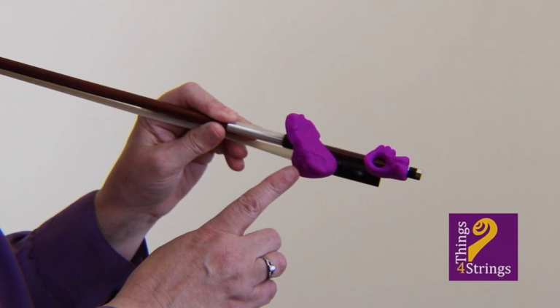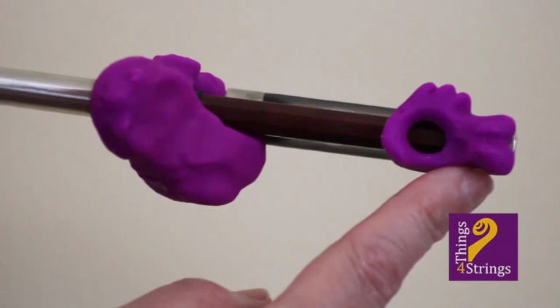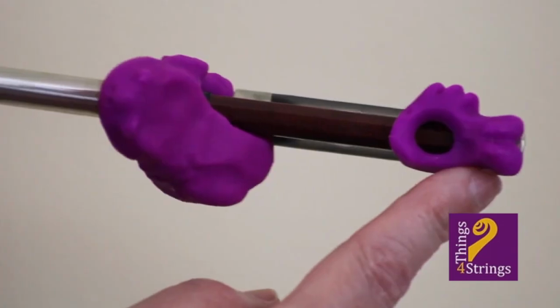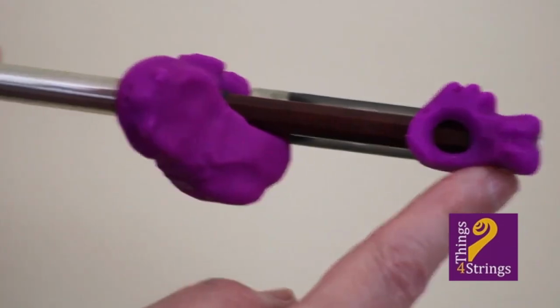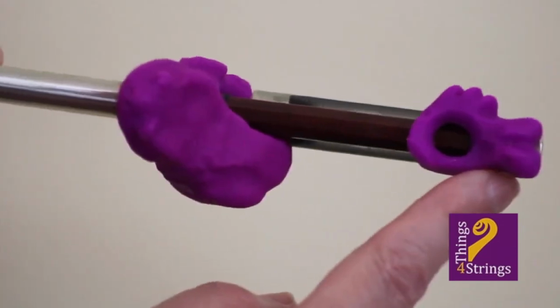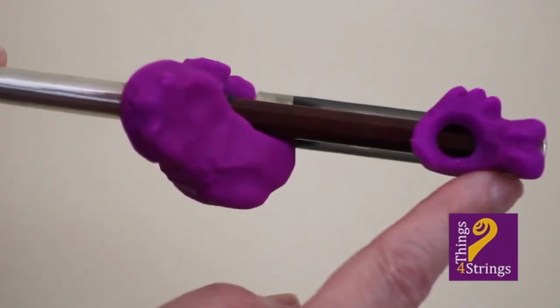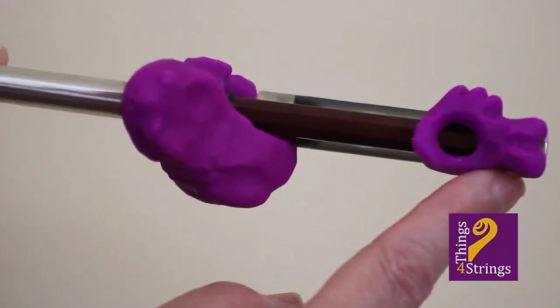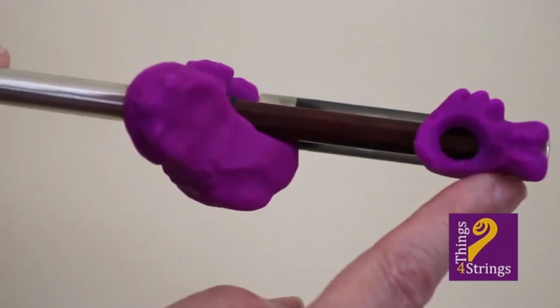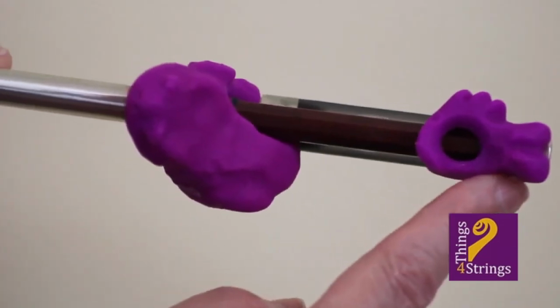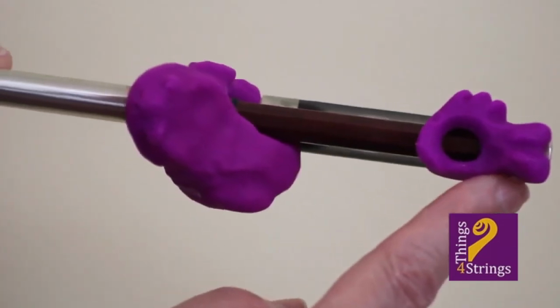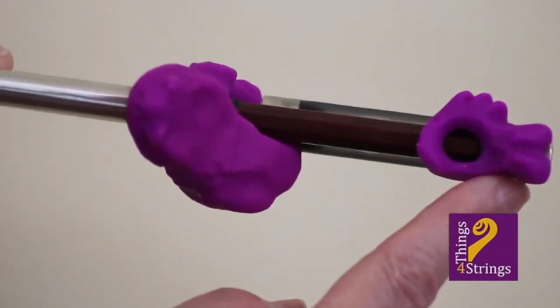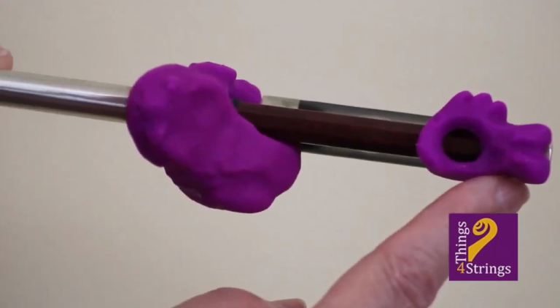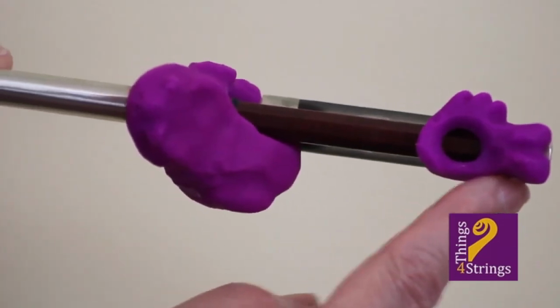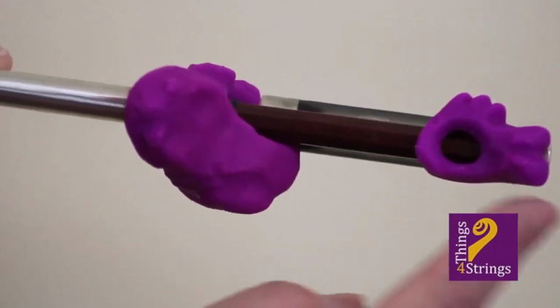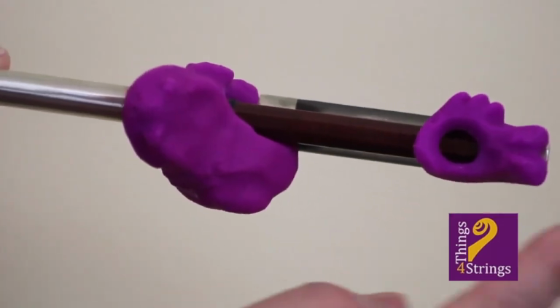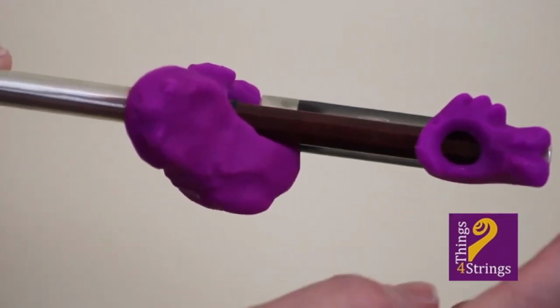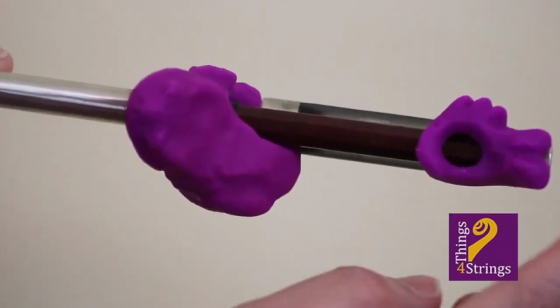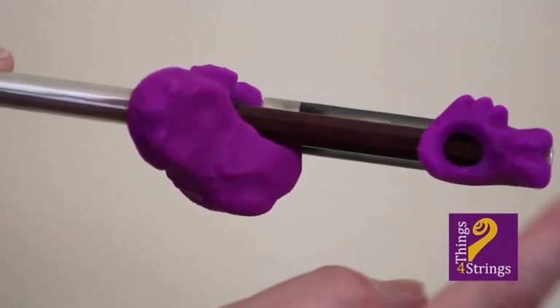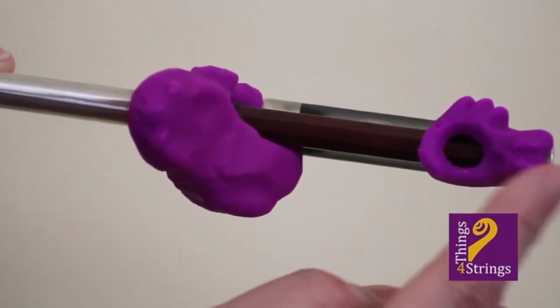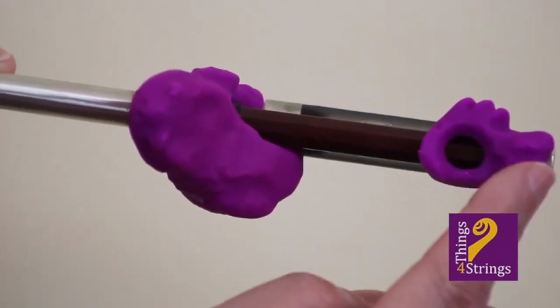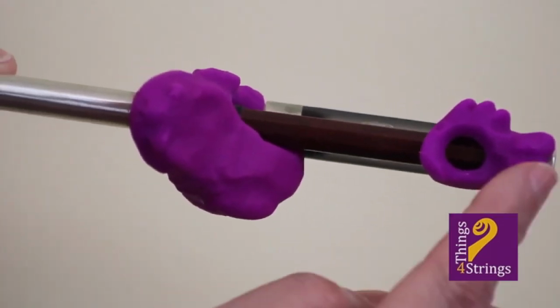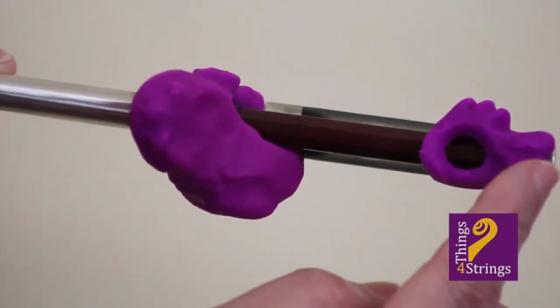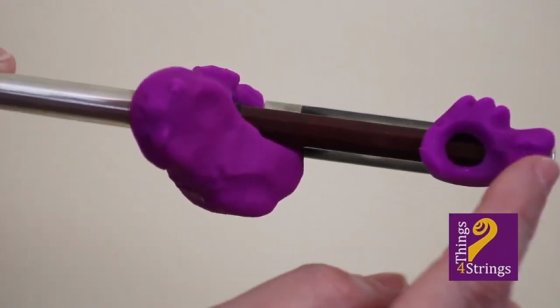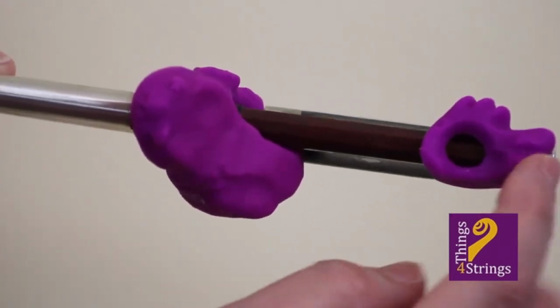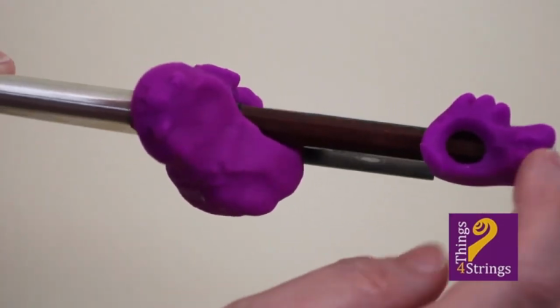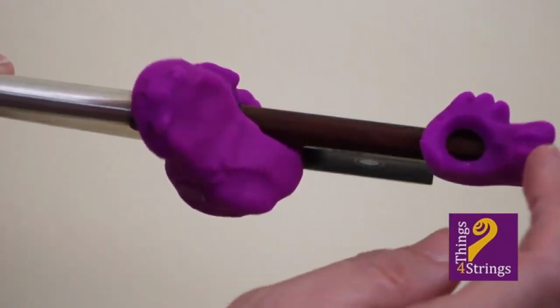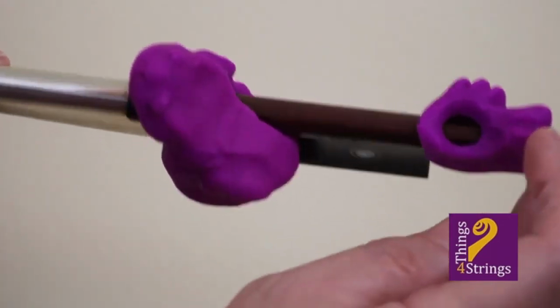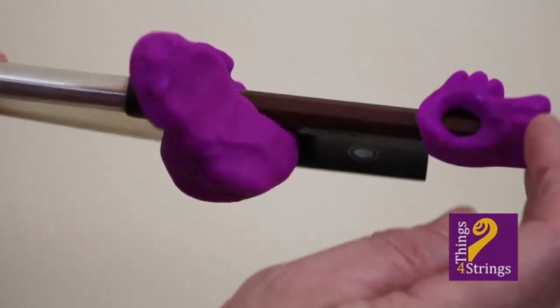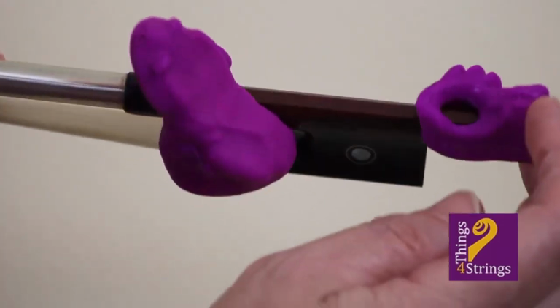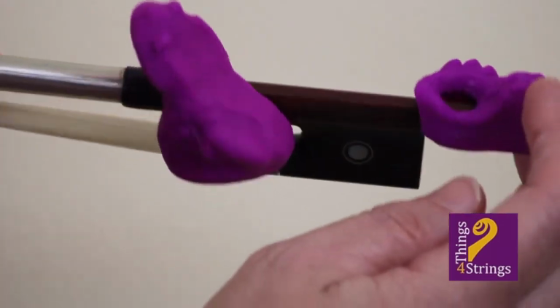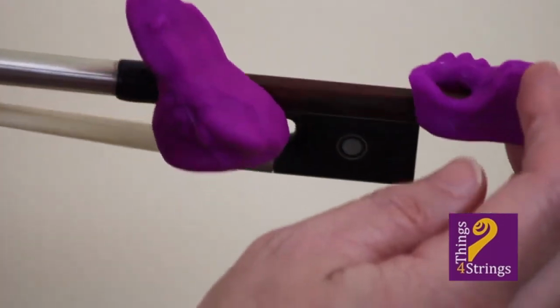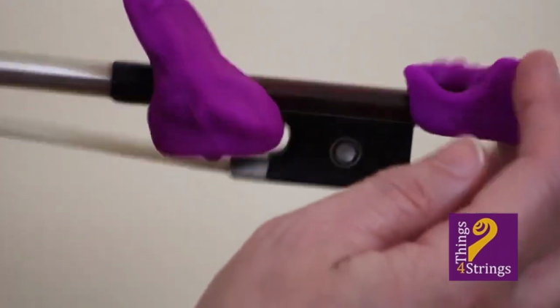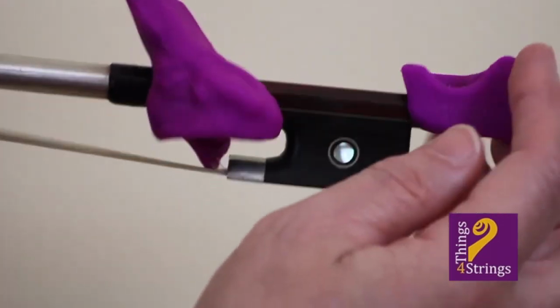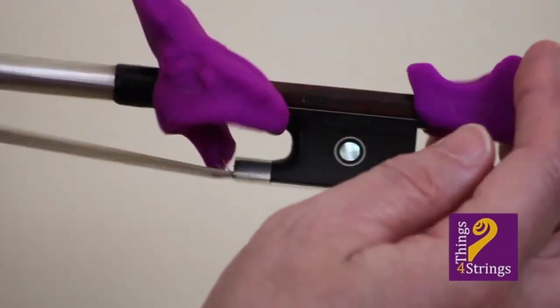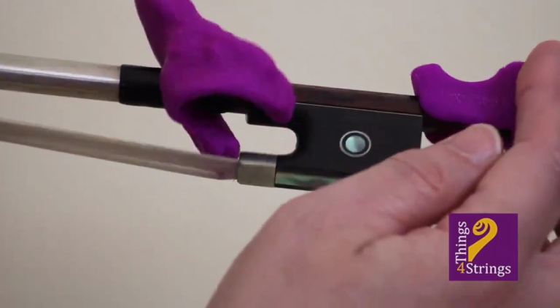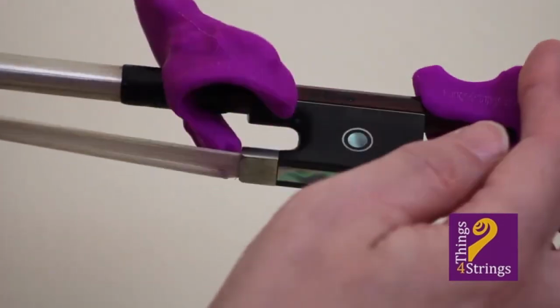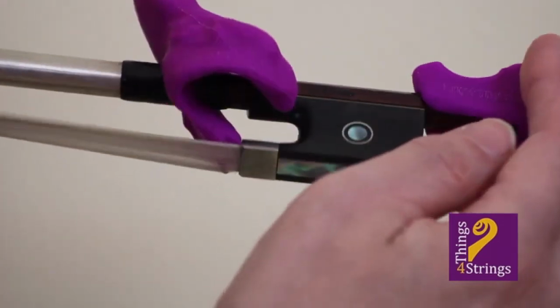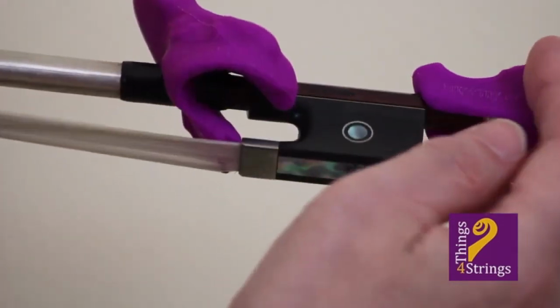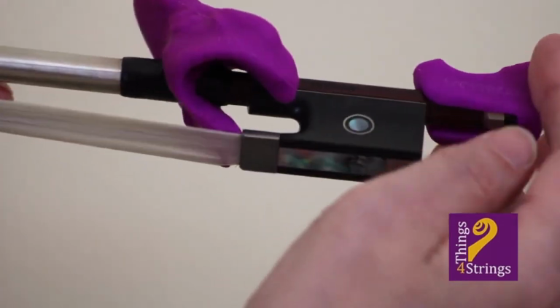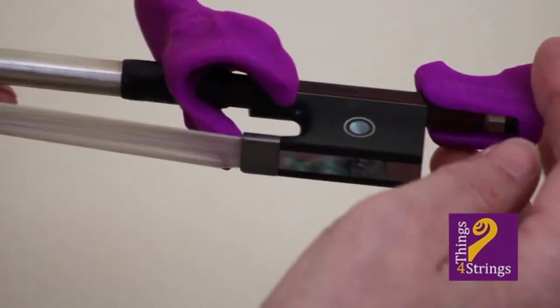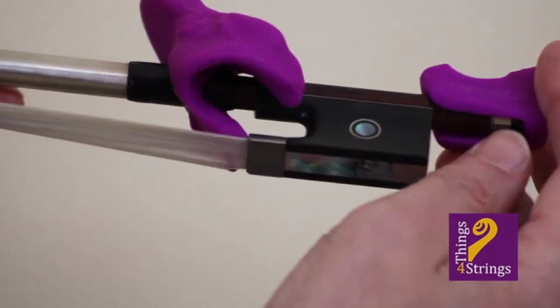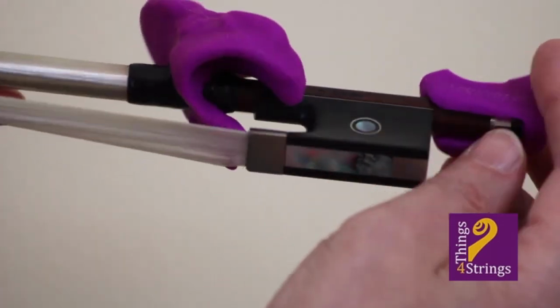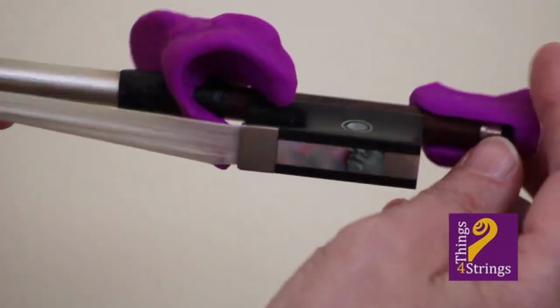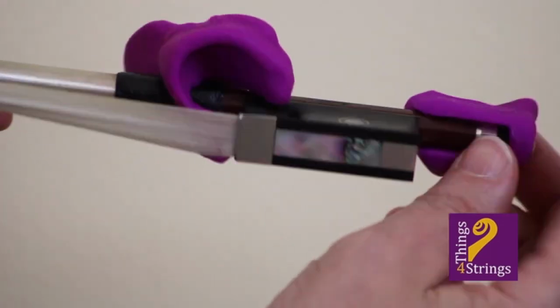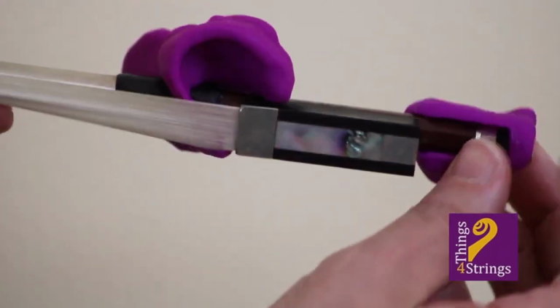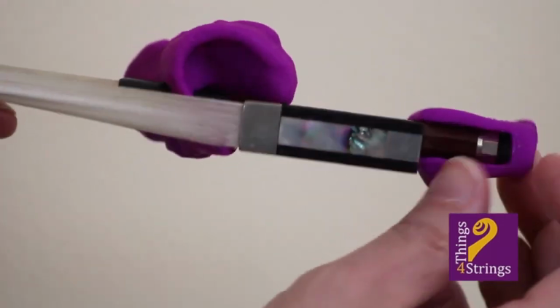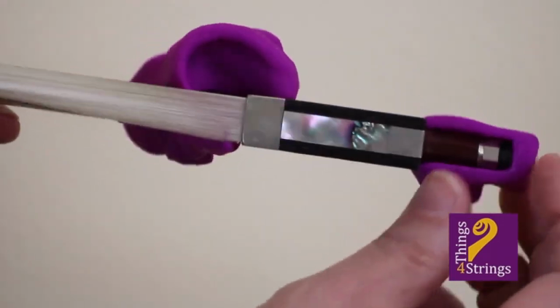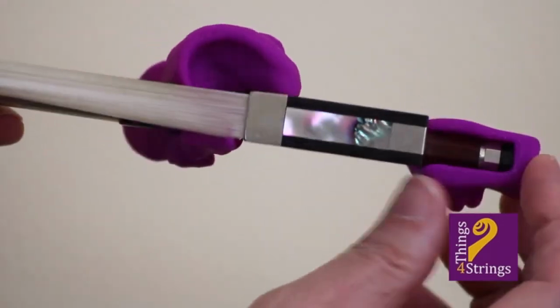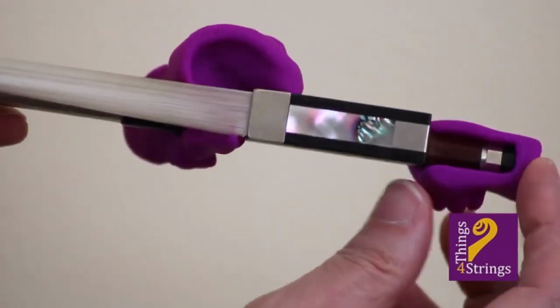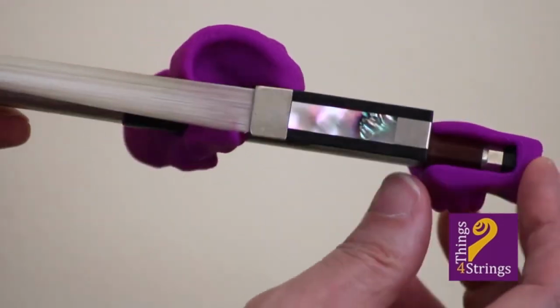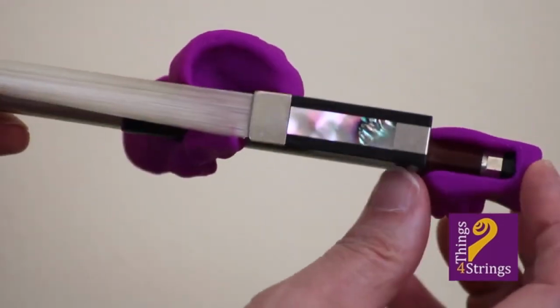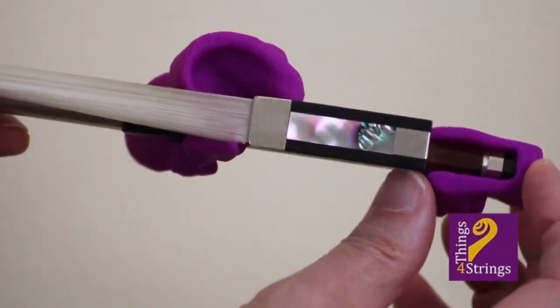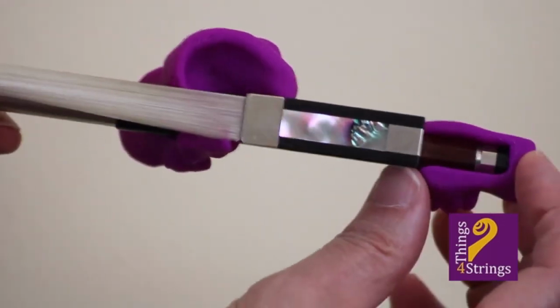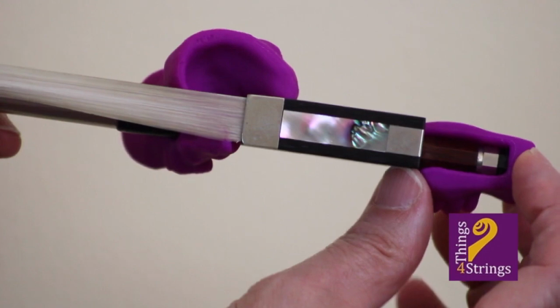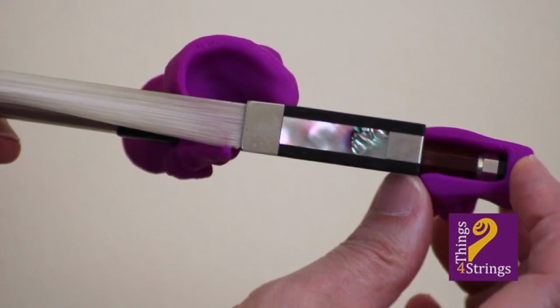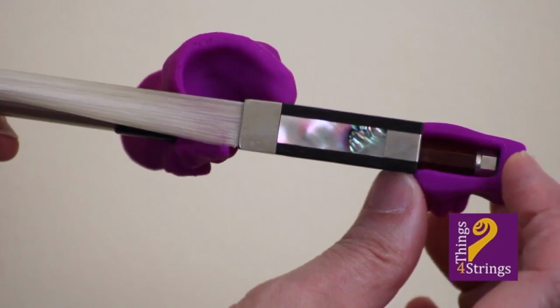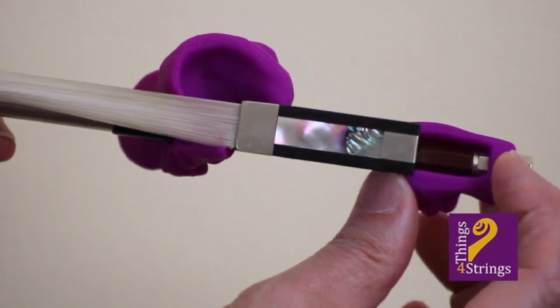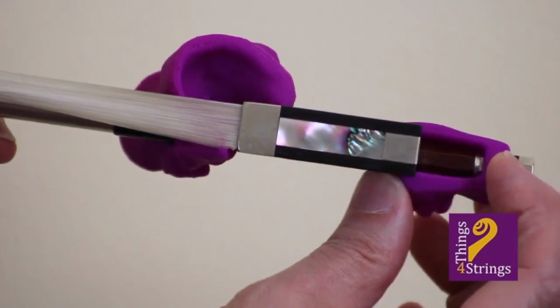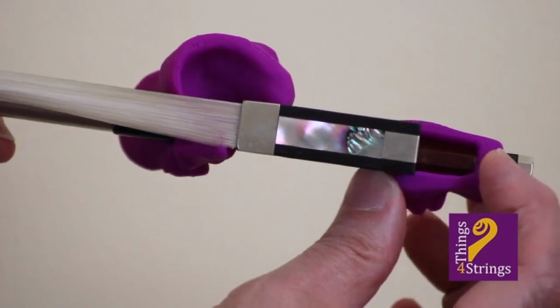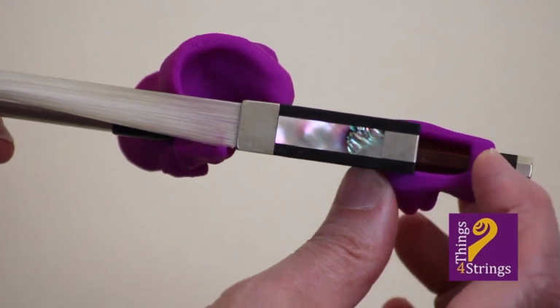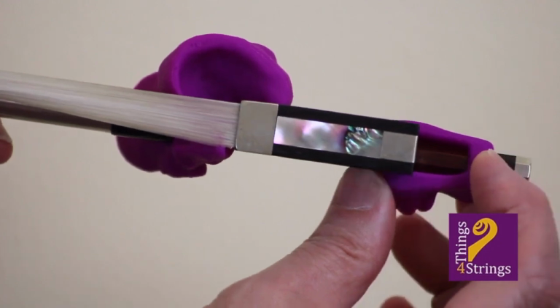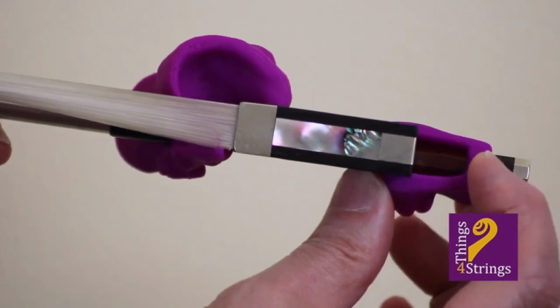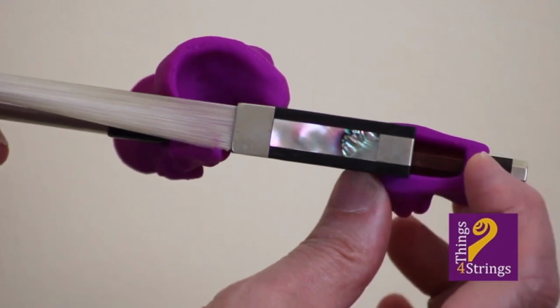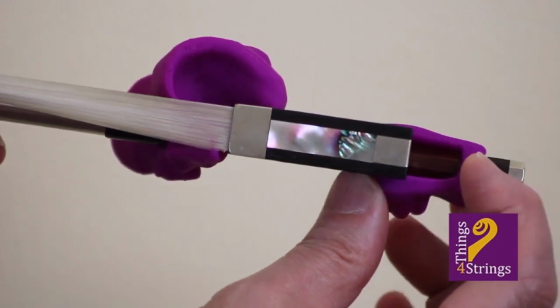Second, the hold fish slides as far as possible up the bow stick.